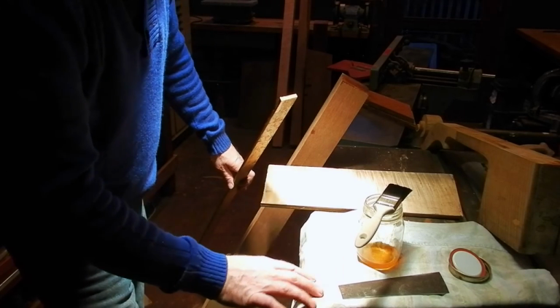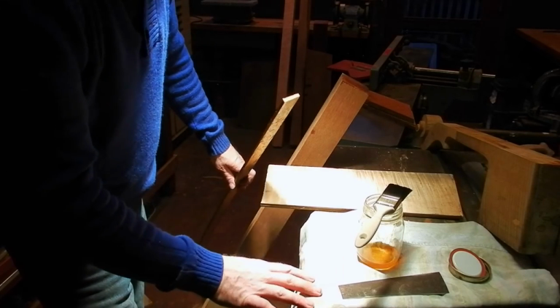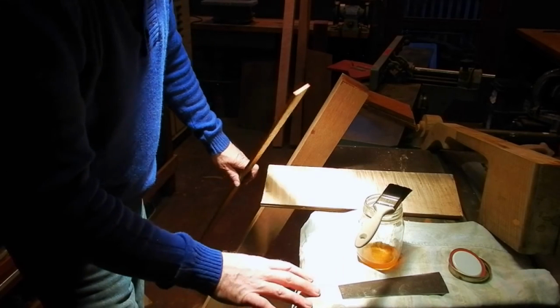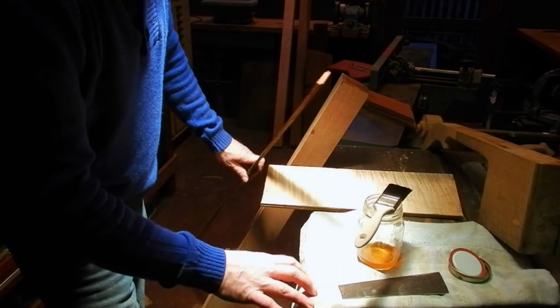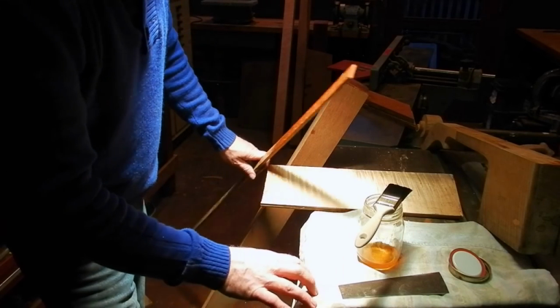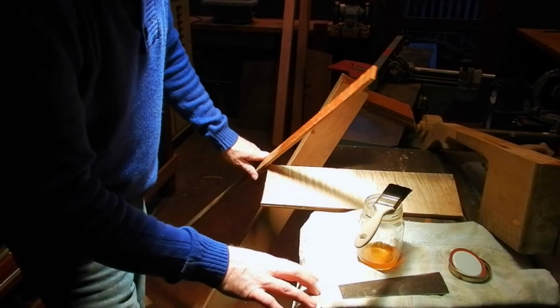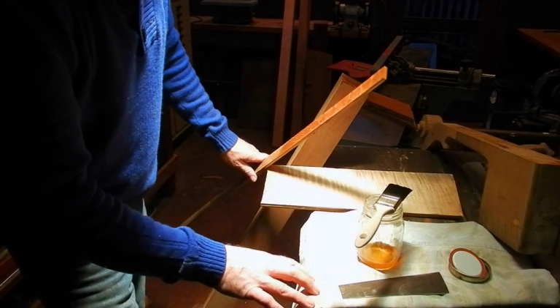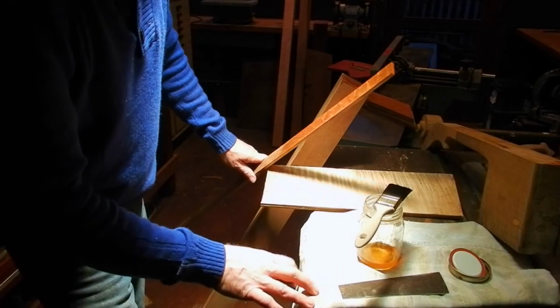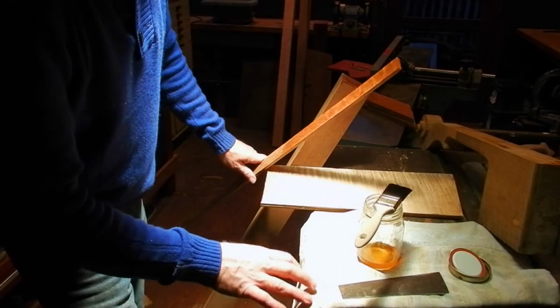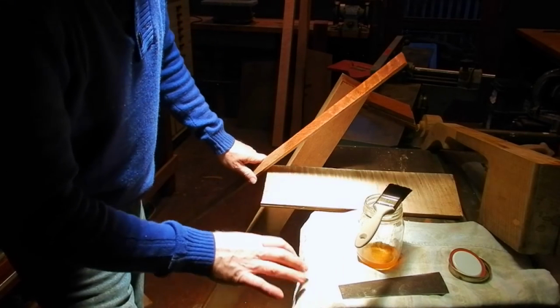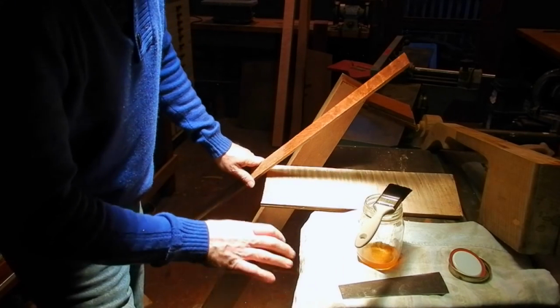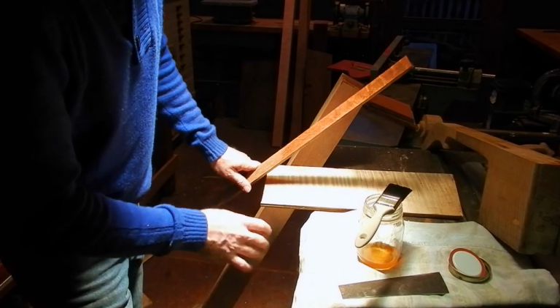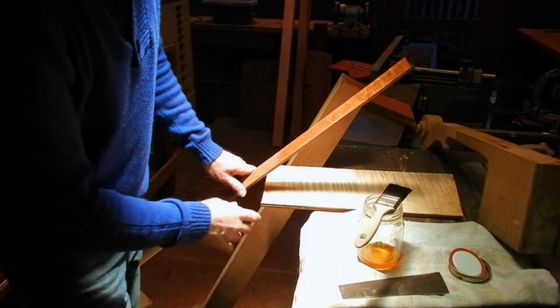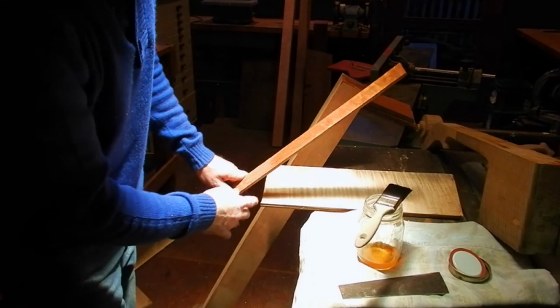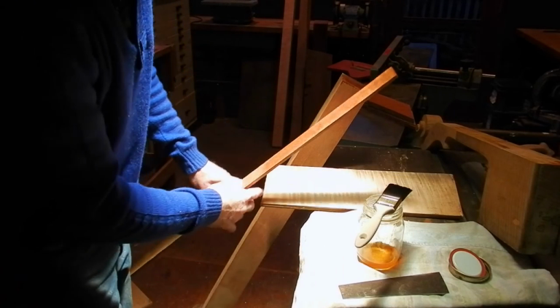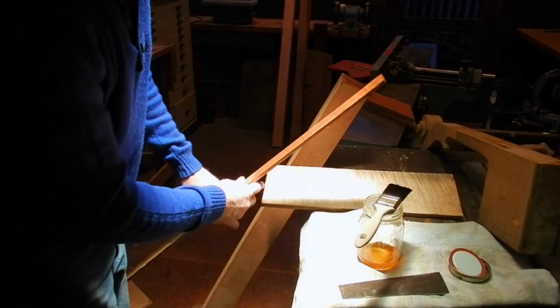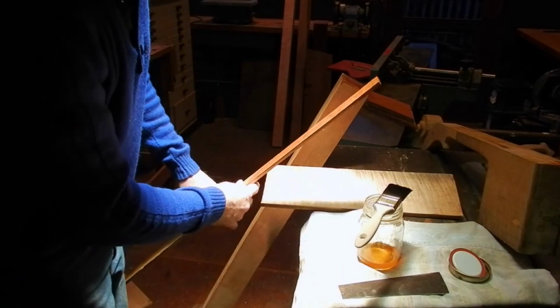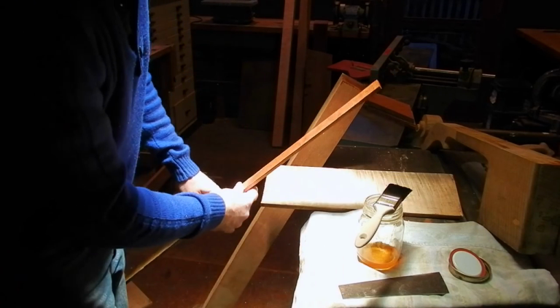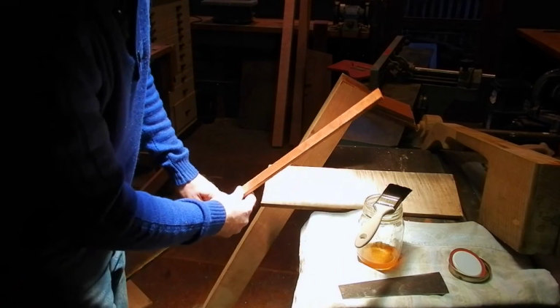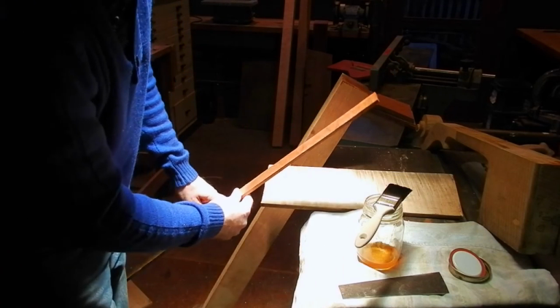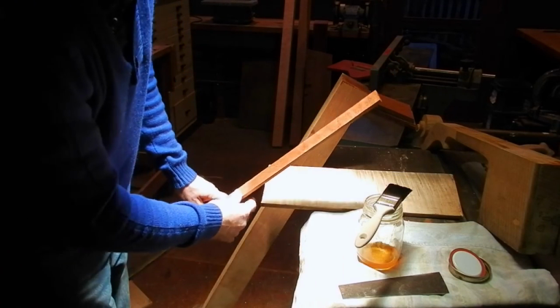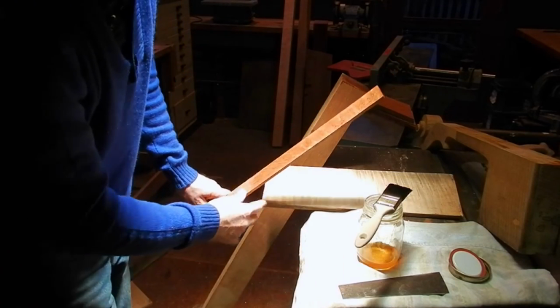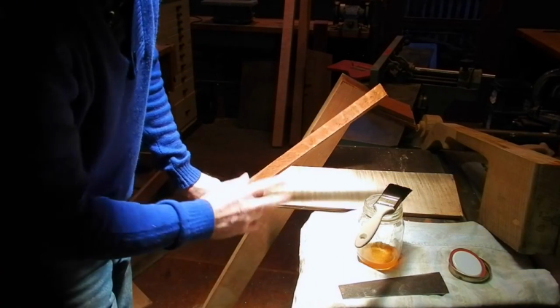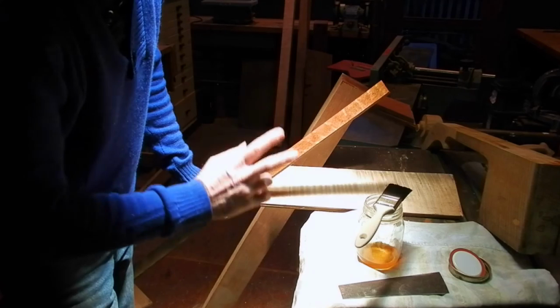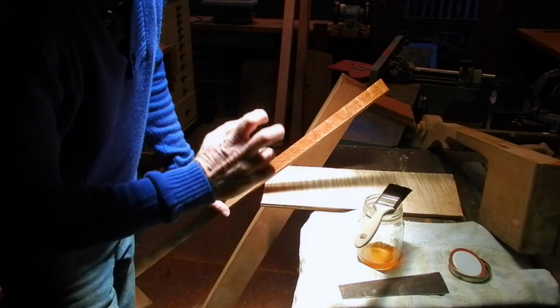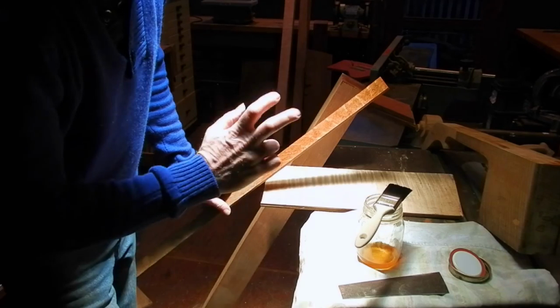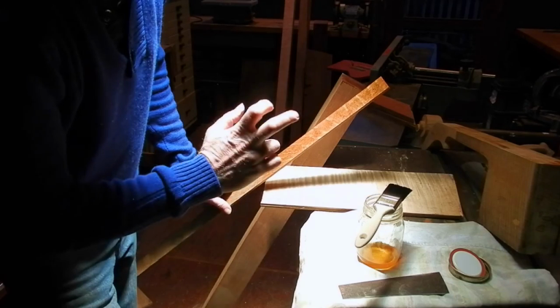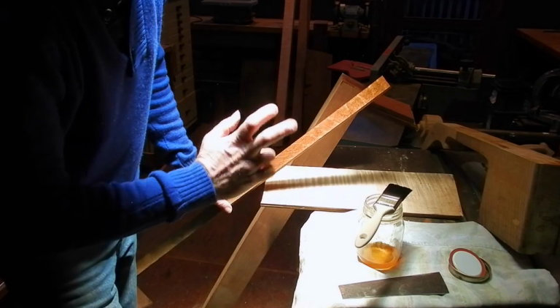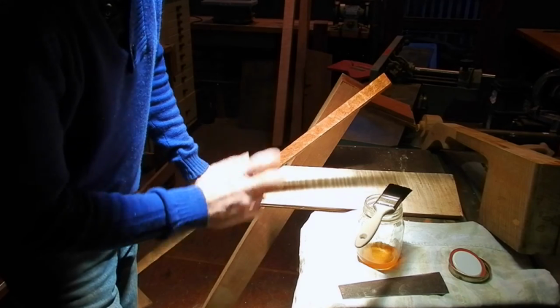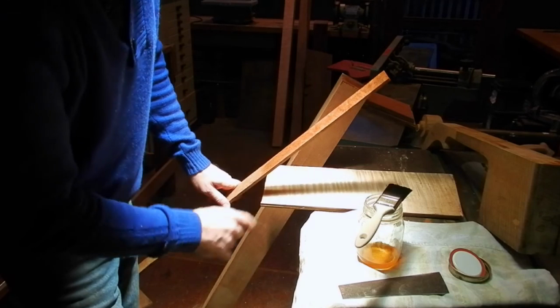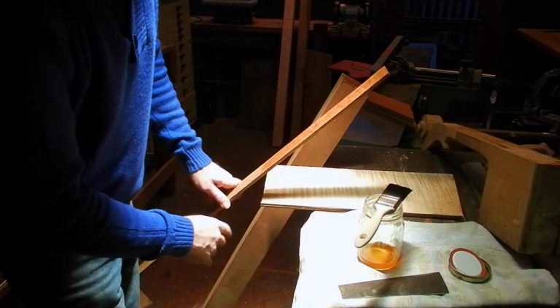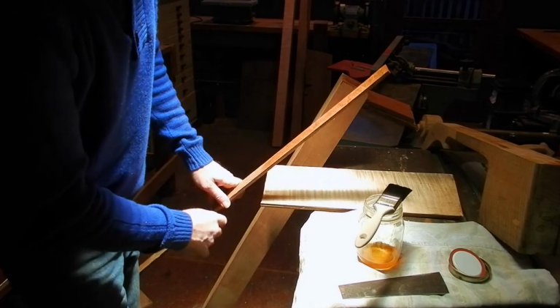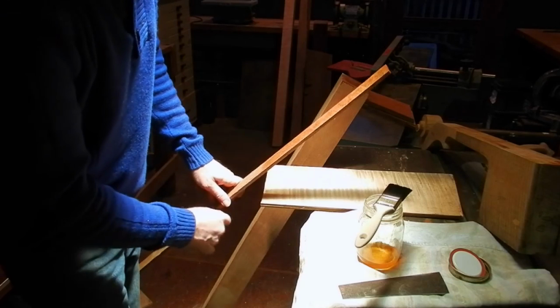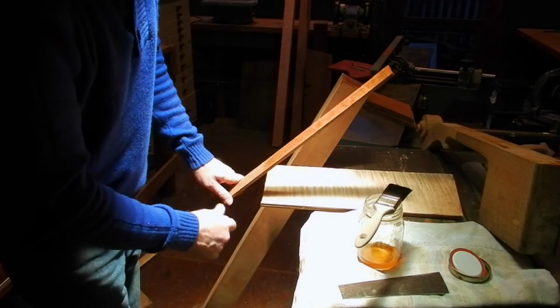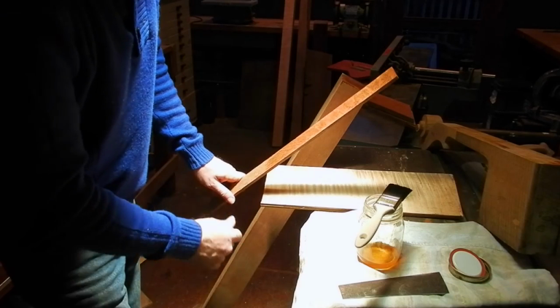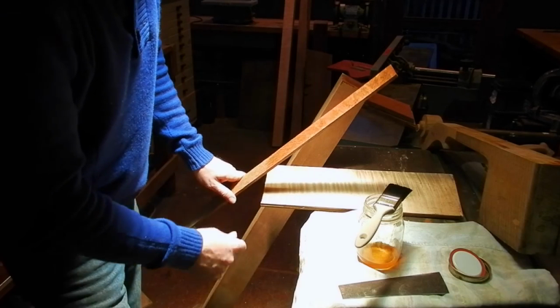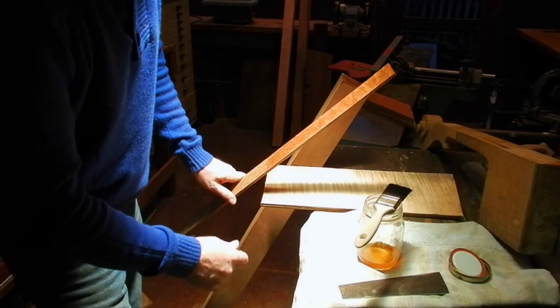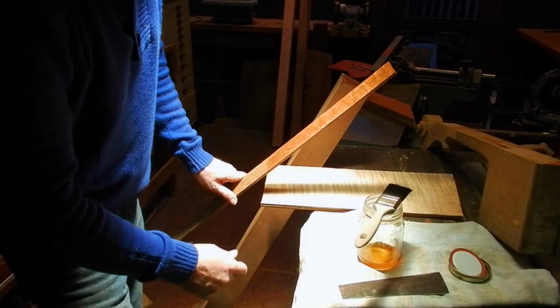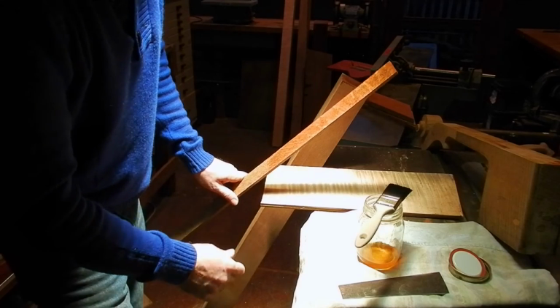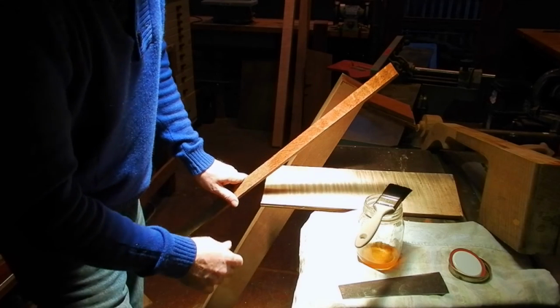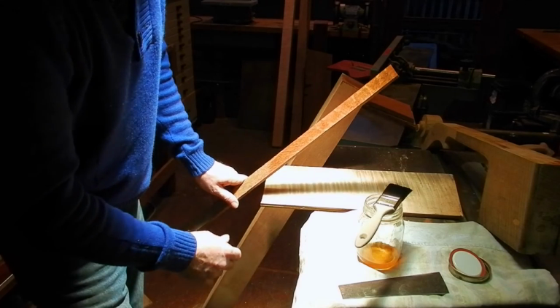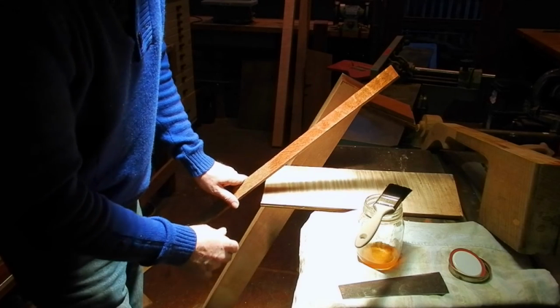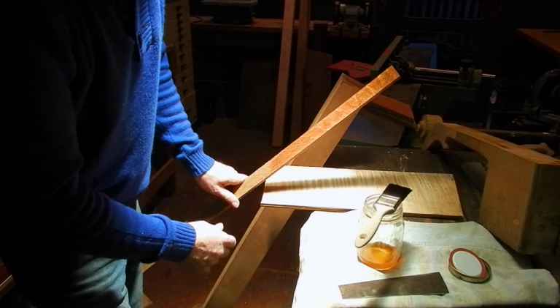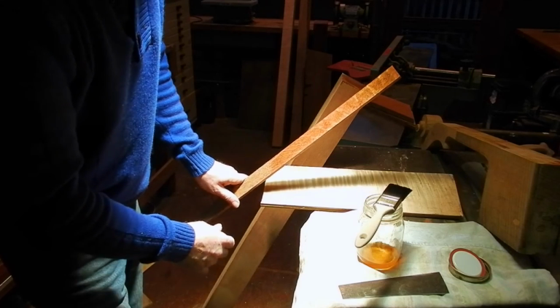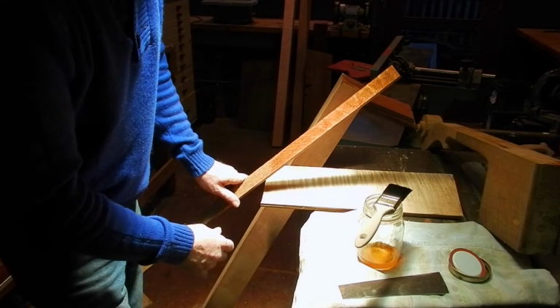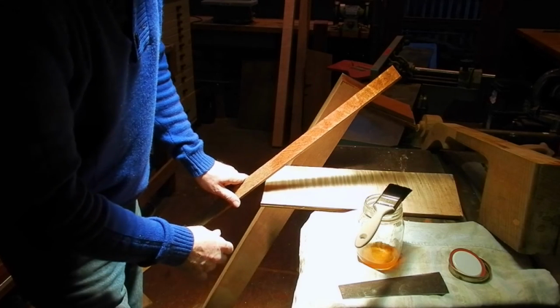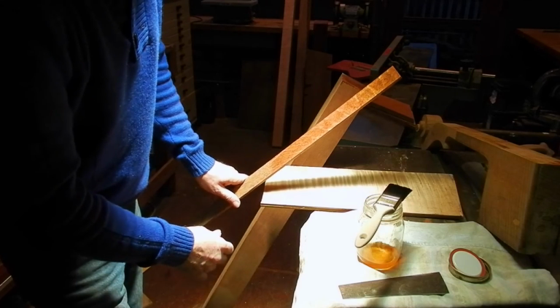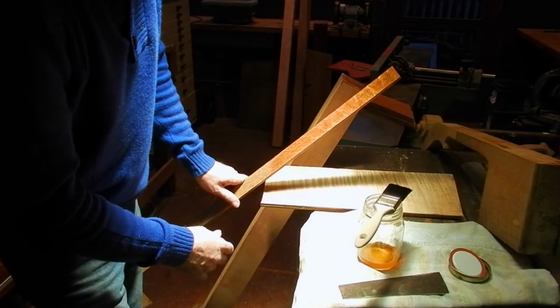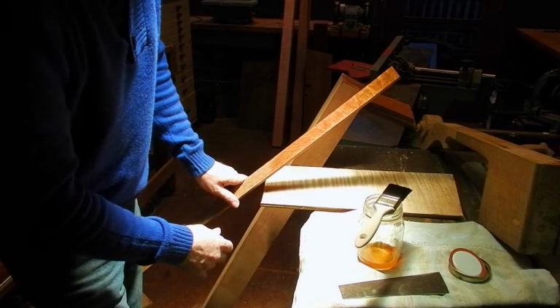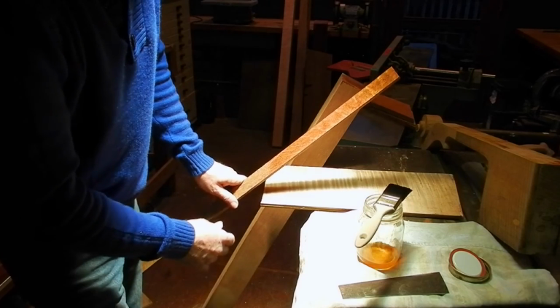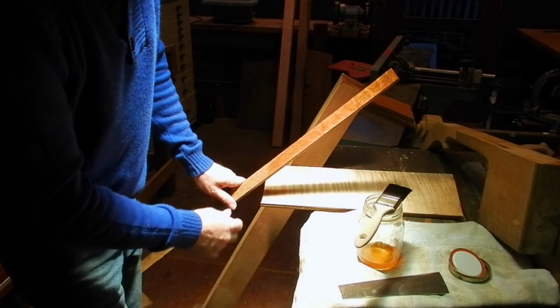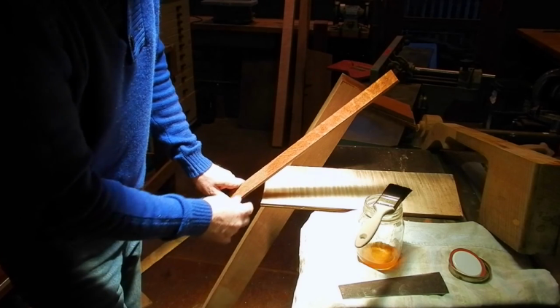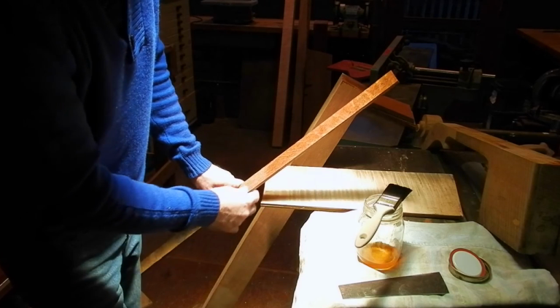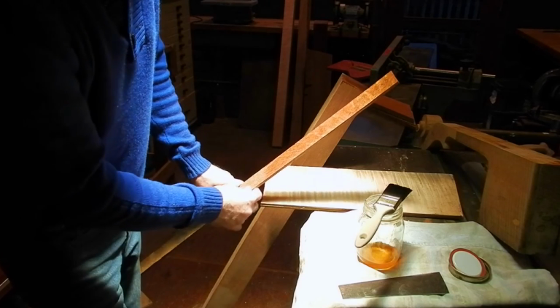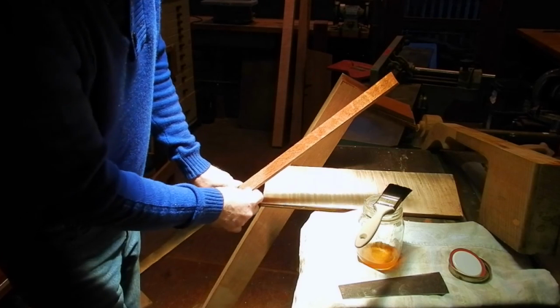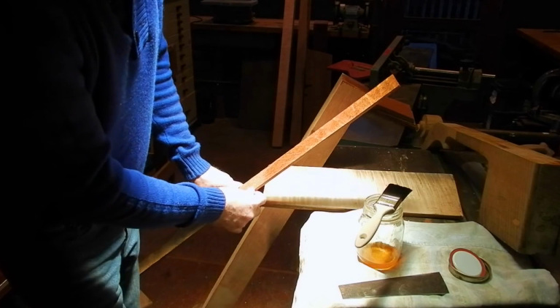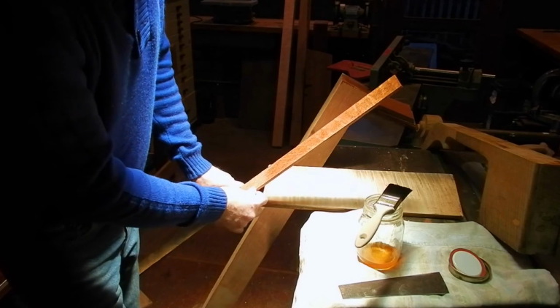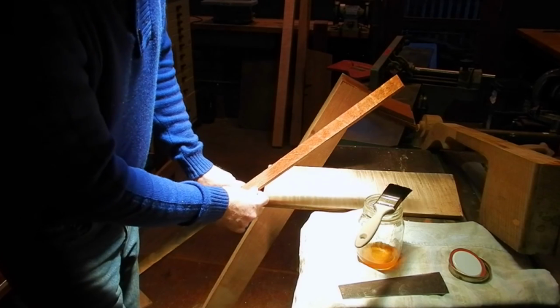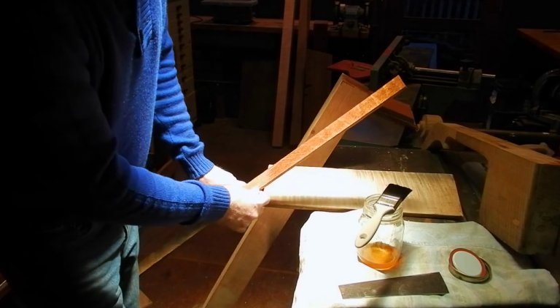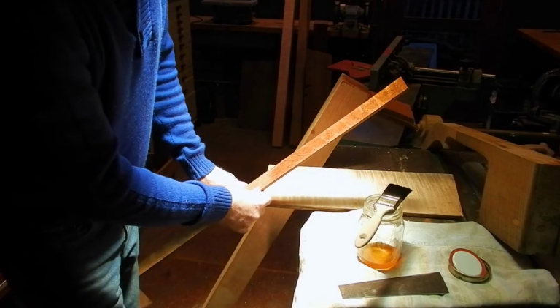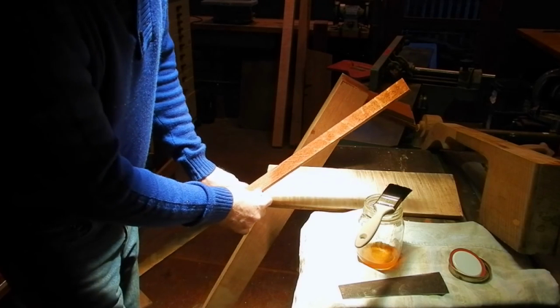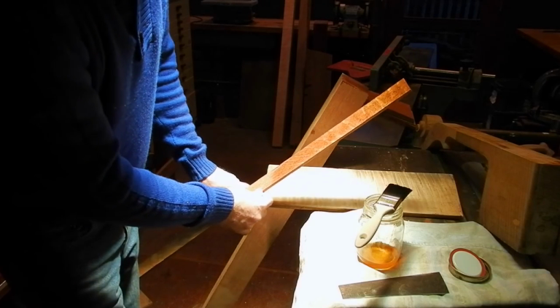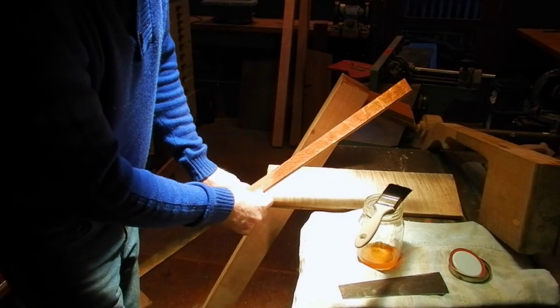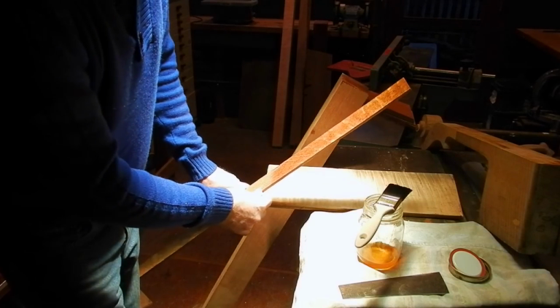A lot of furniture uses quartered oak, and quartered oak is really the bee's knees.